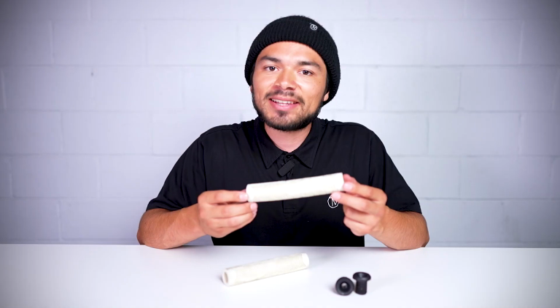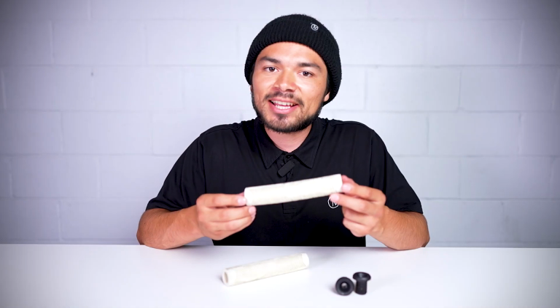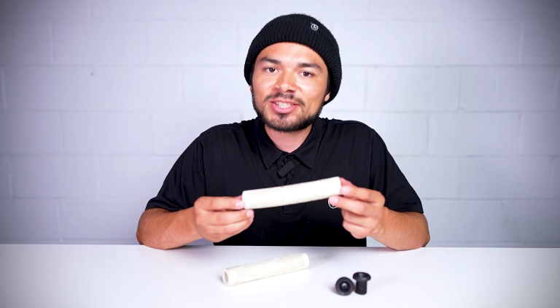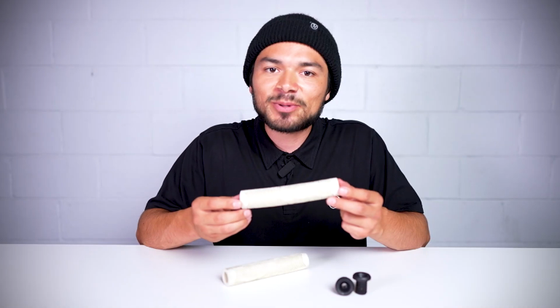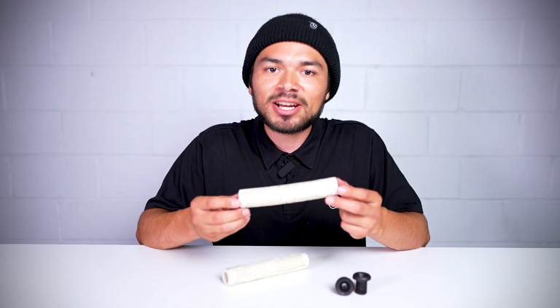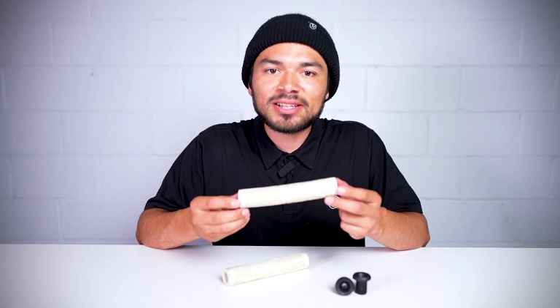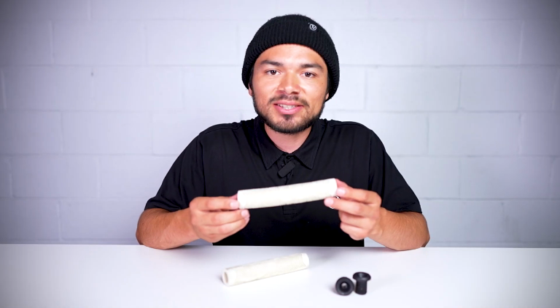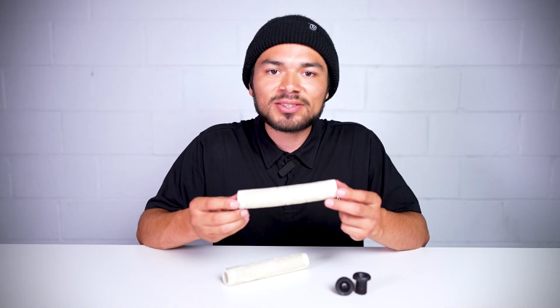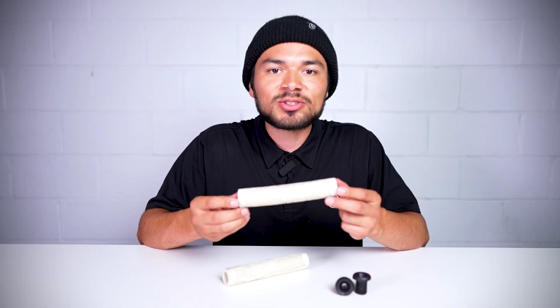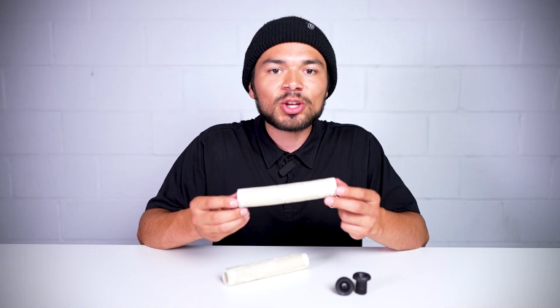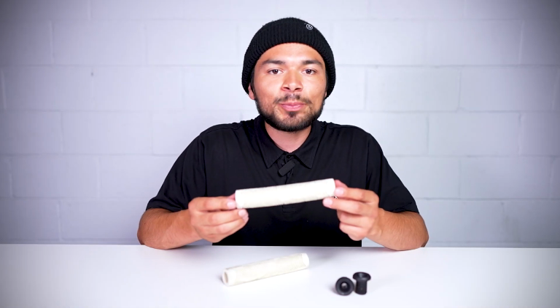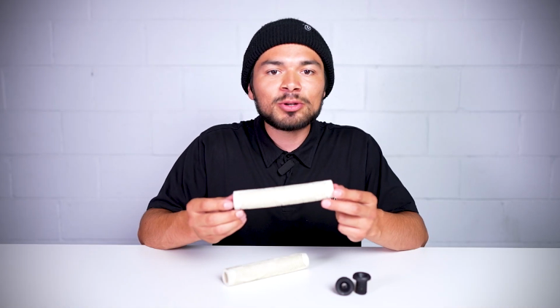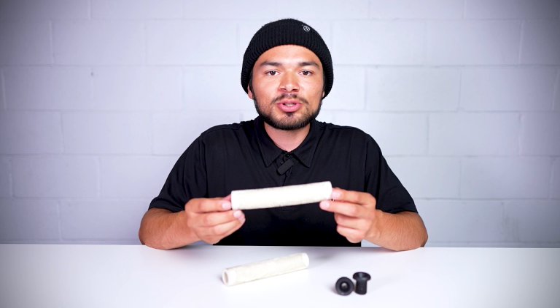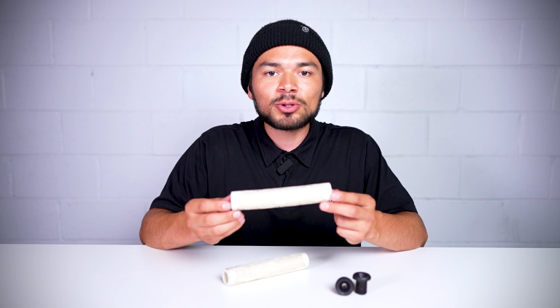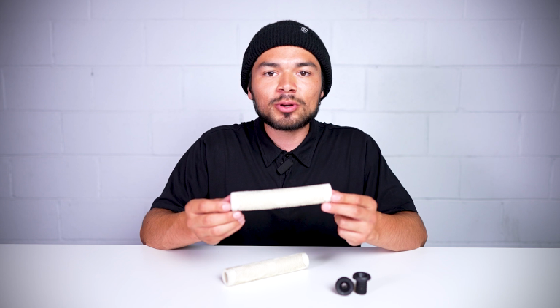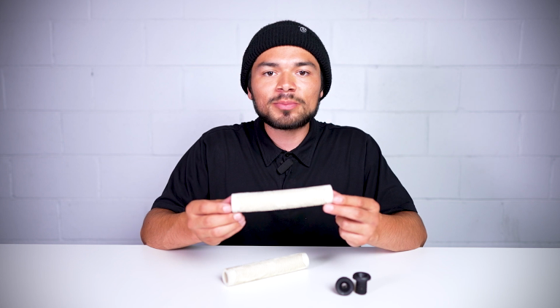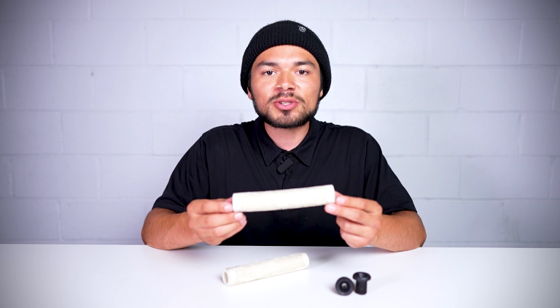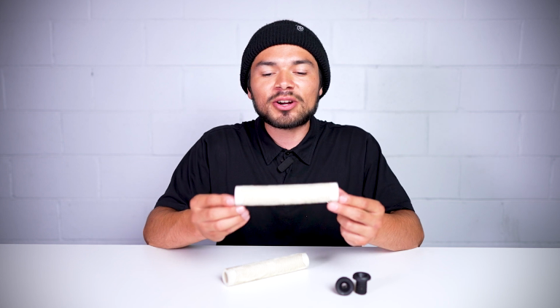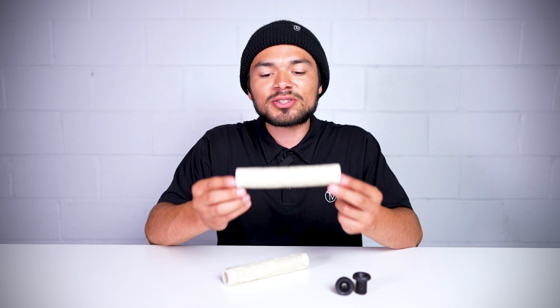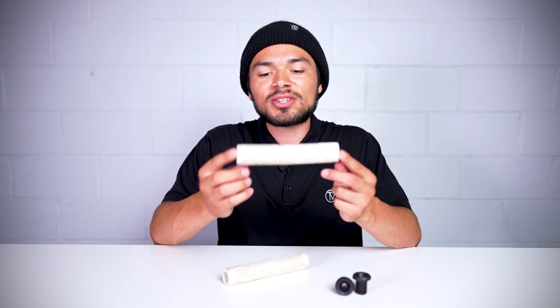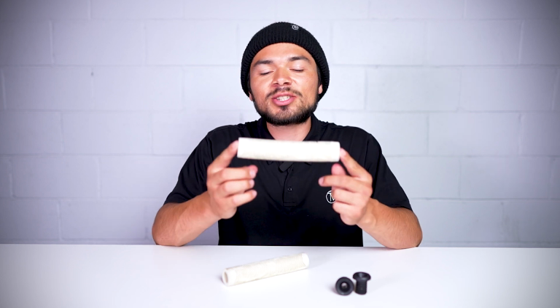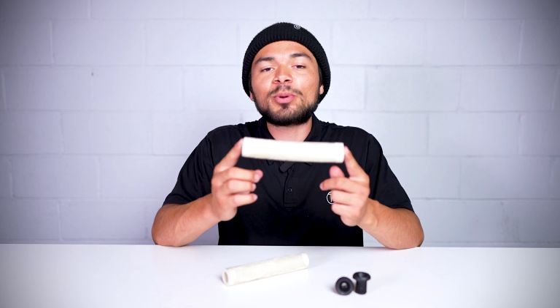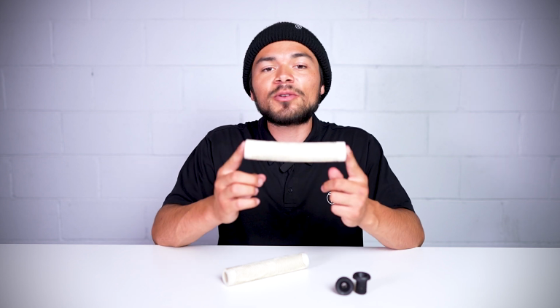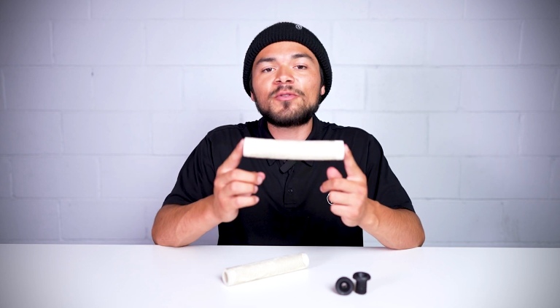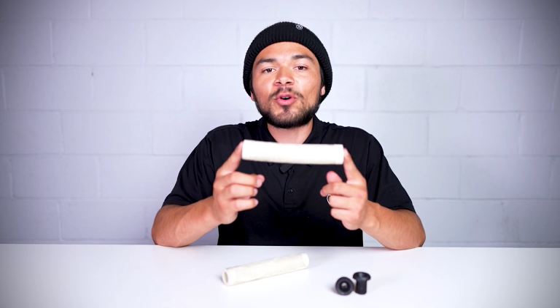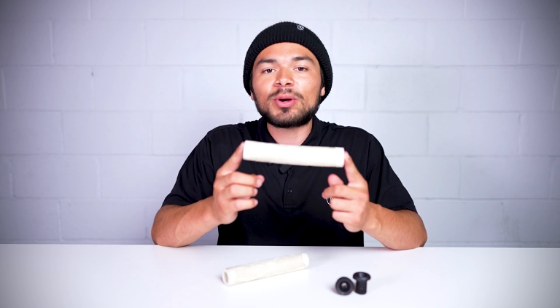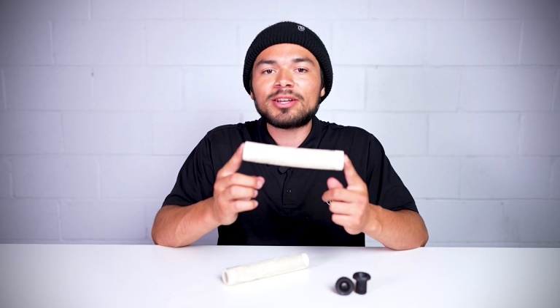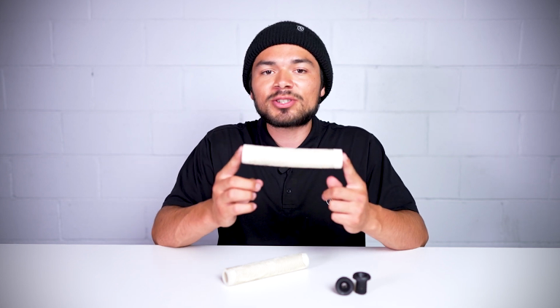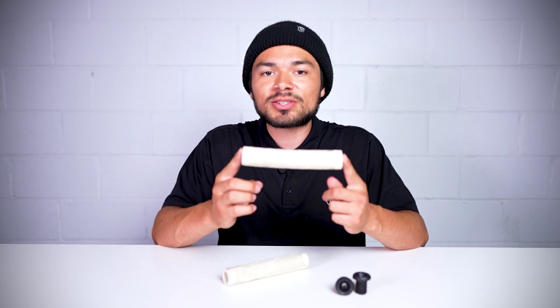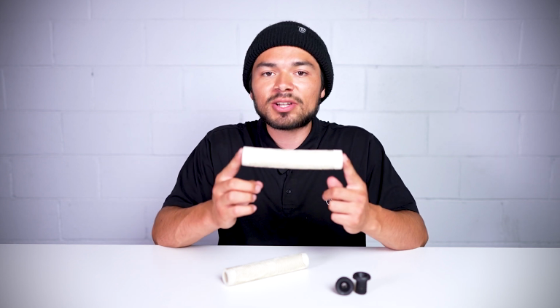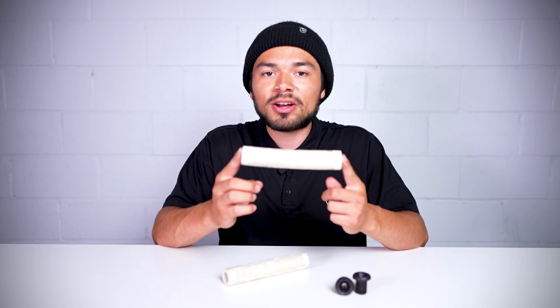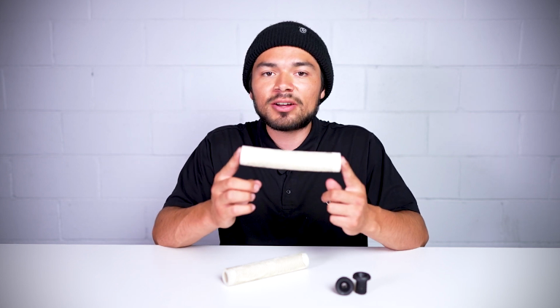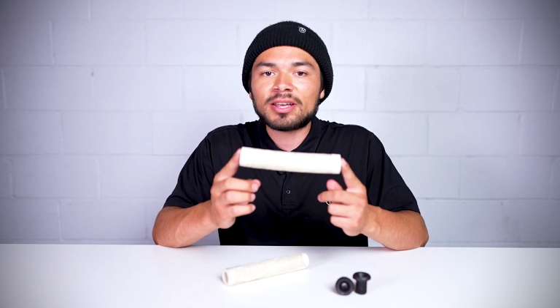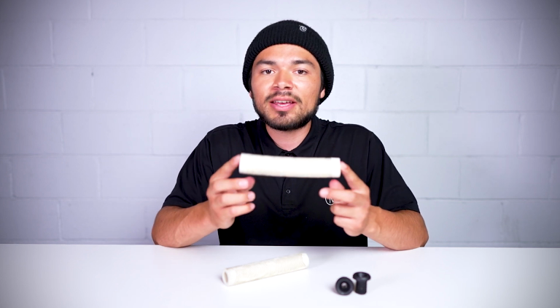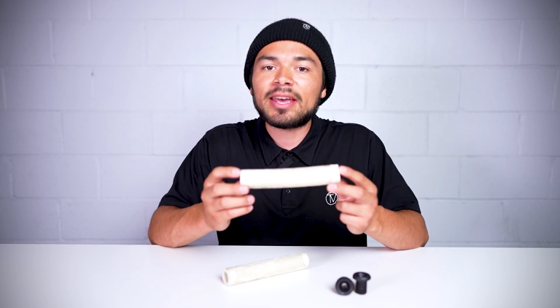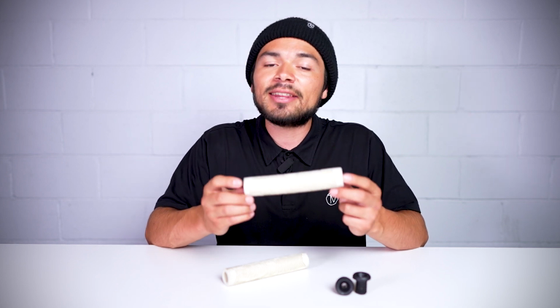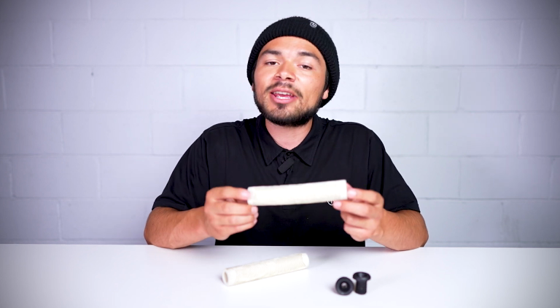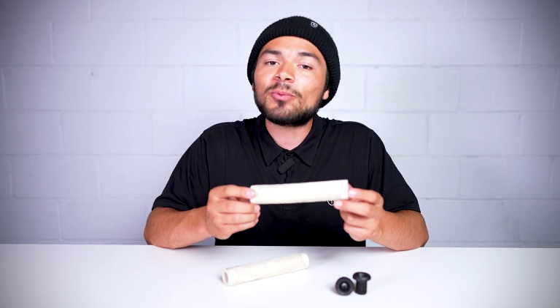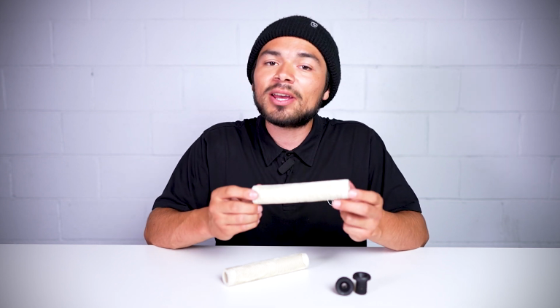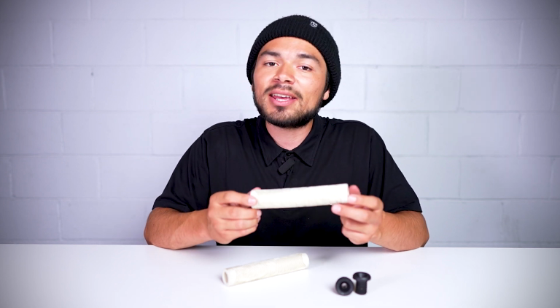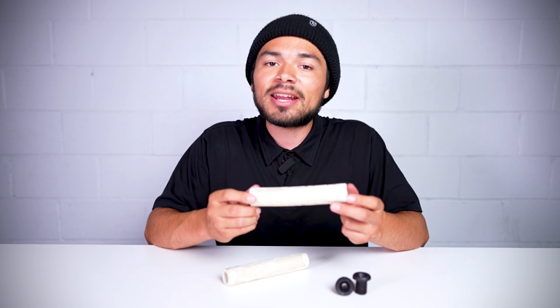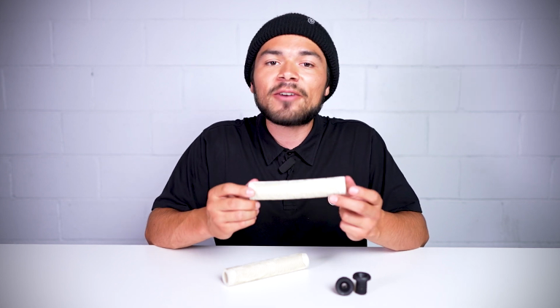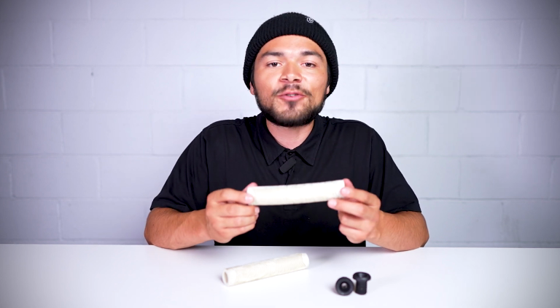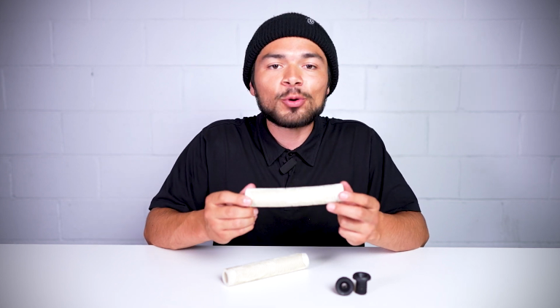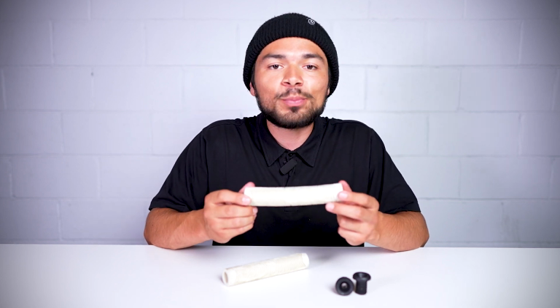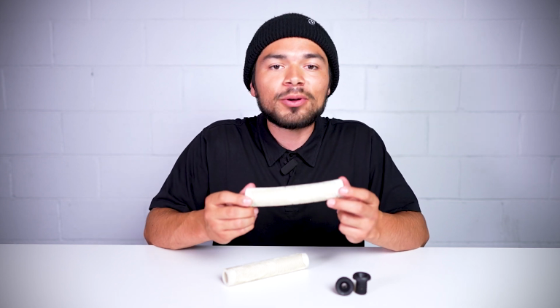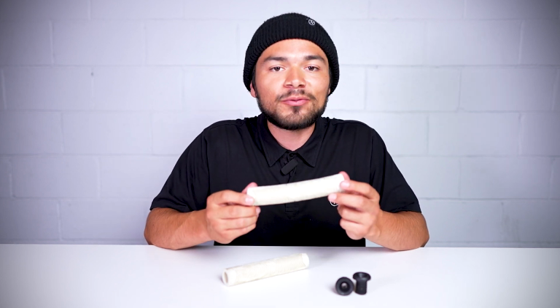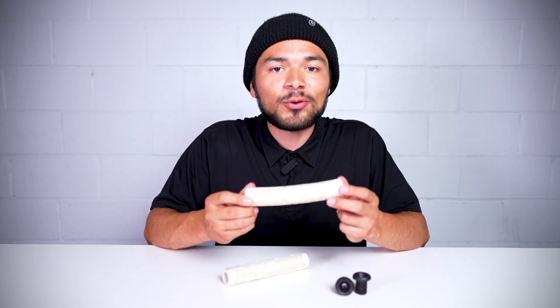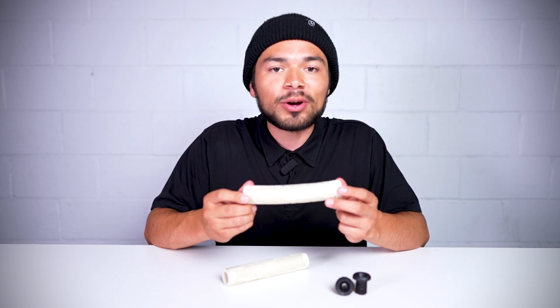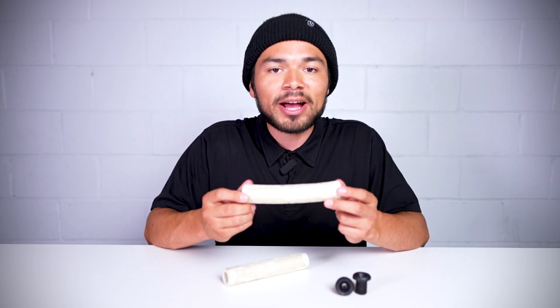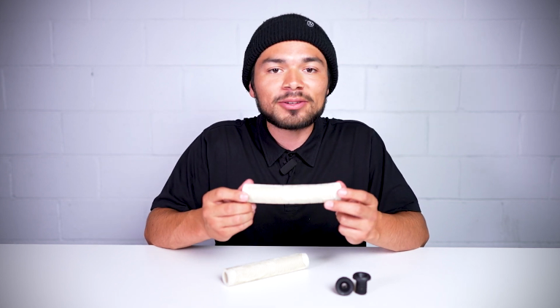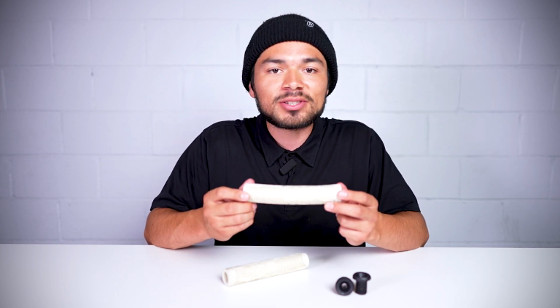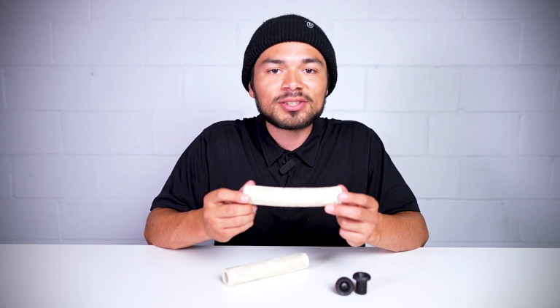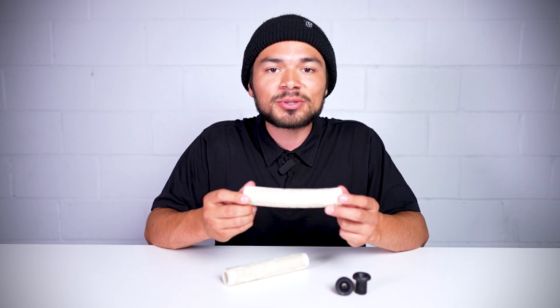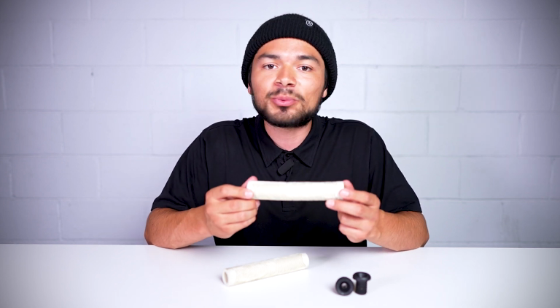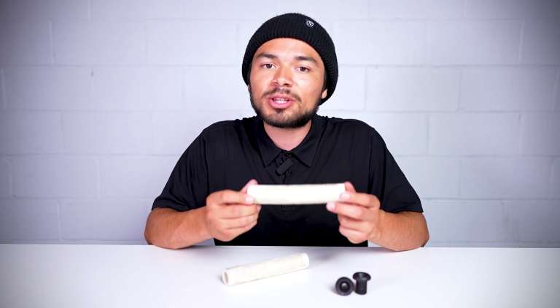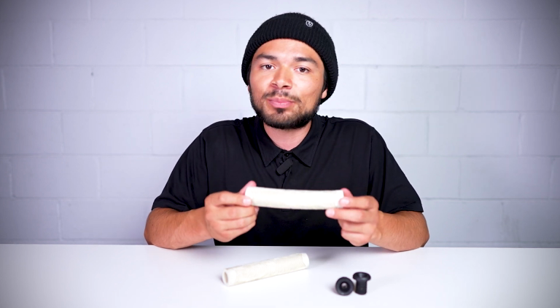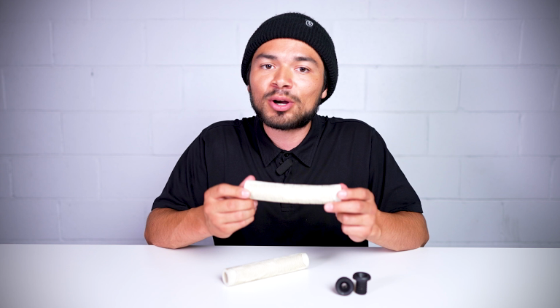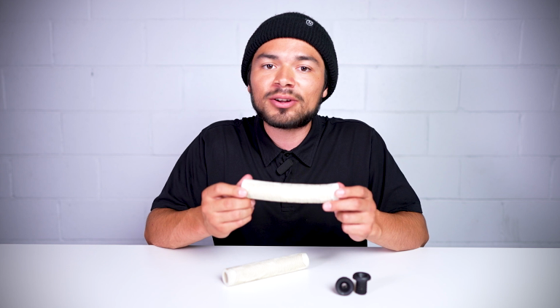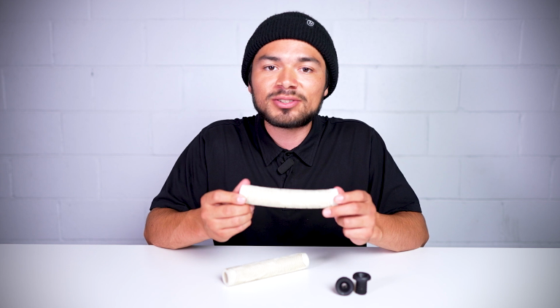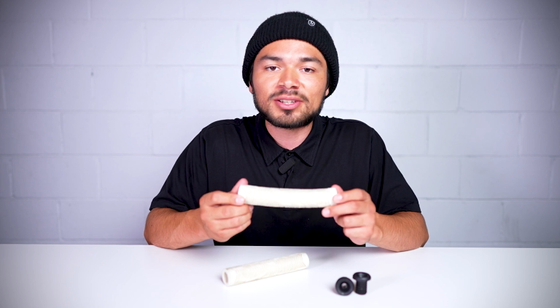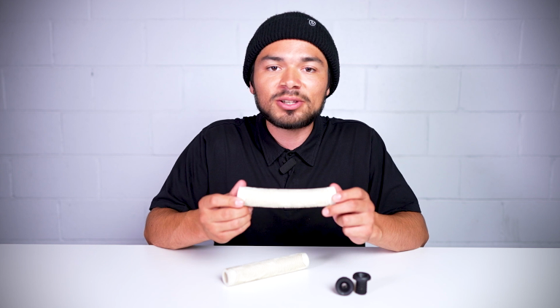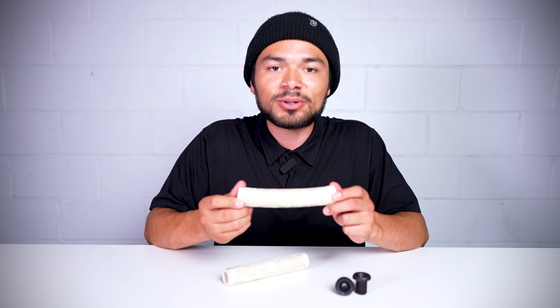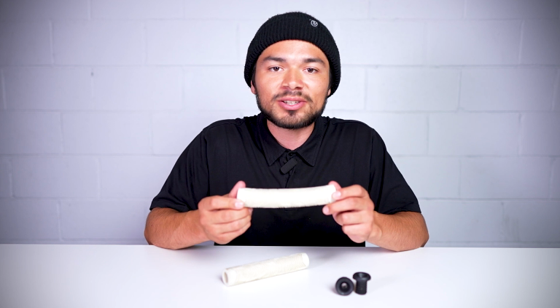Last but not least, the Topo 2 grips are 6.4 inches long and they weigh in at 4.4 ounces with the bar ends included.